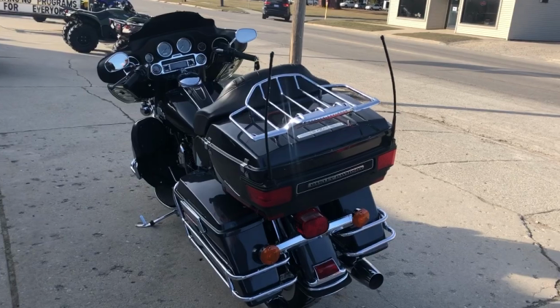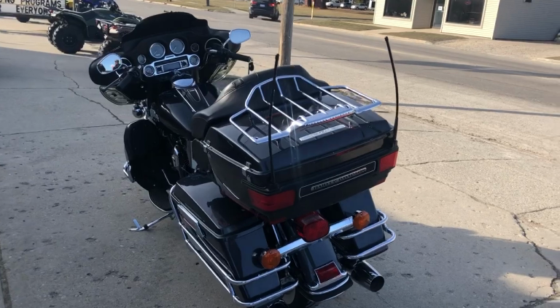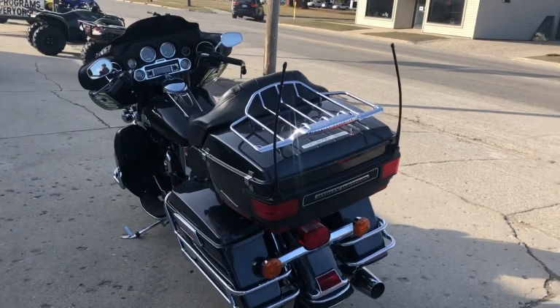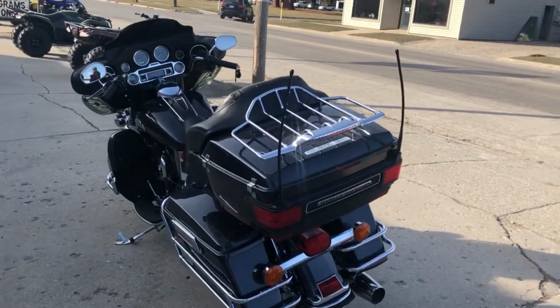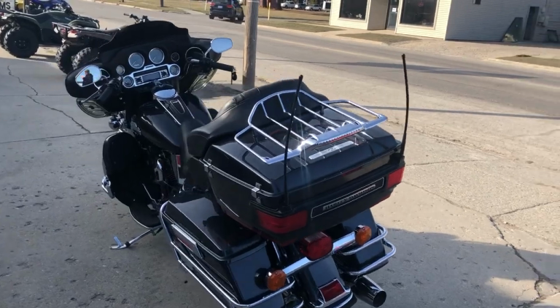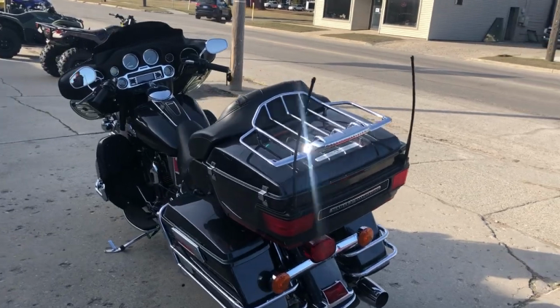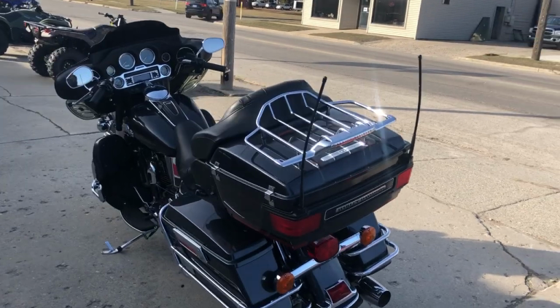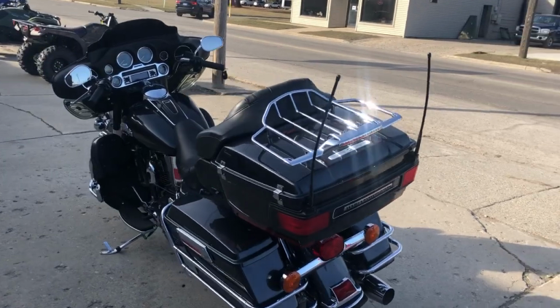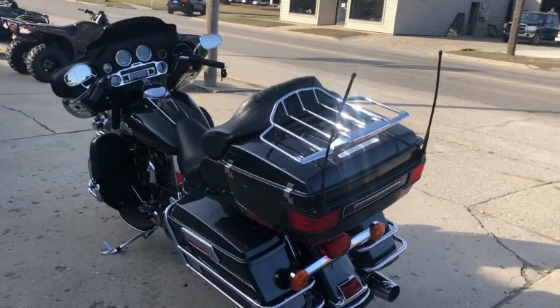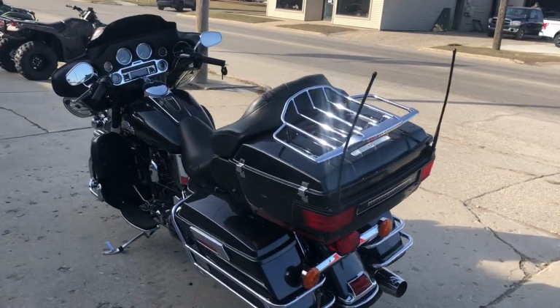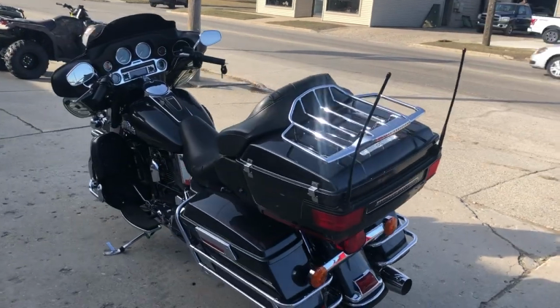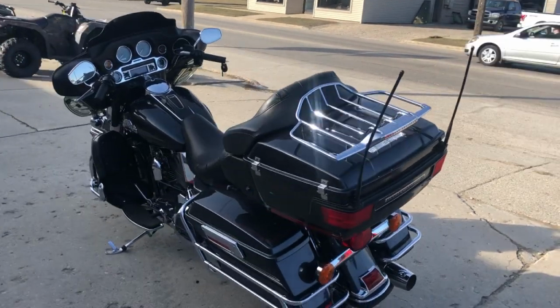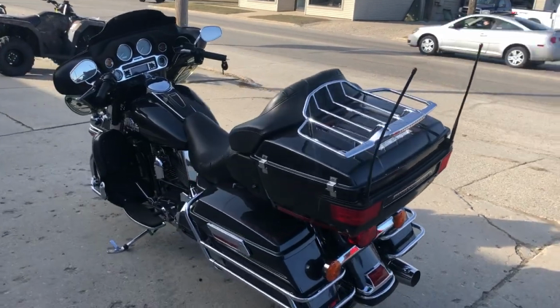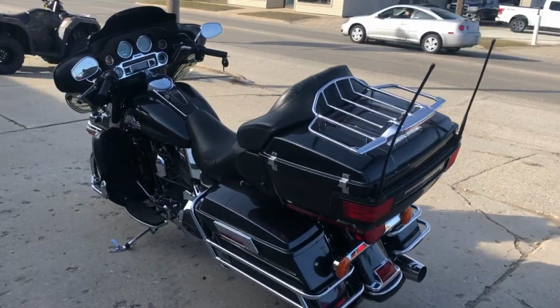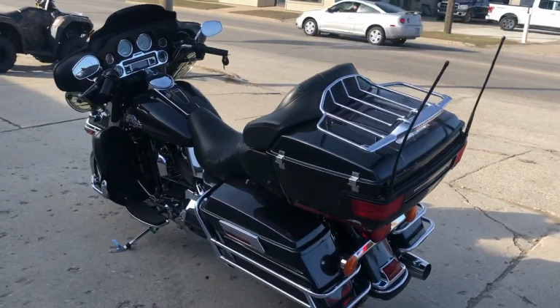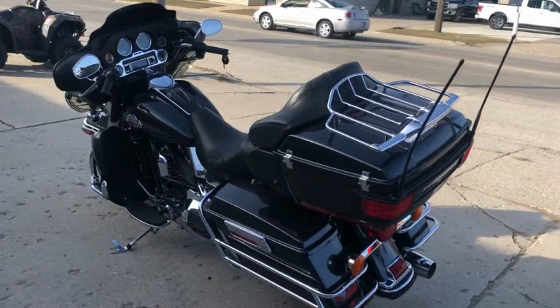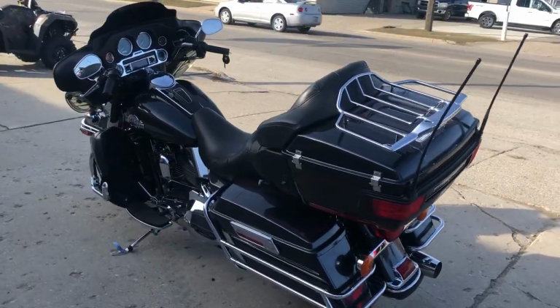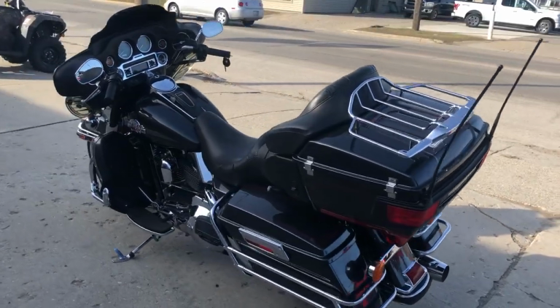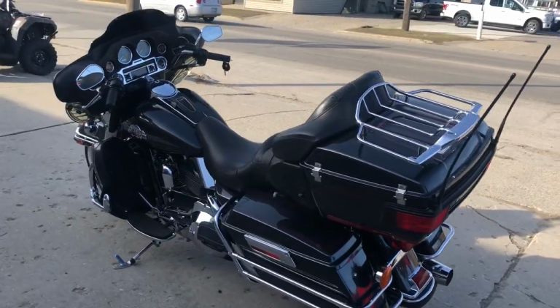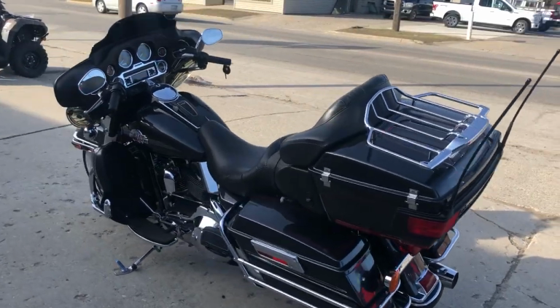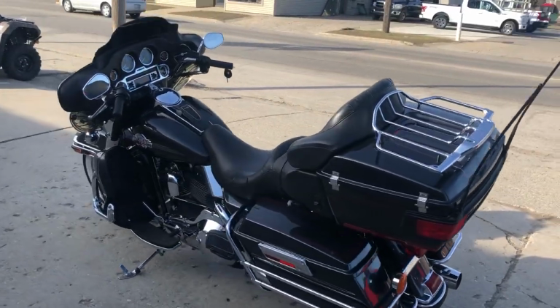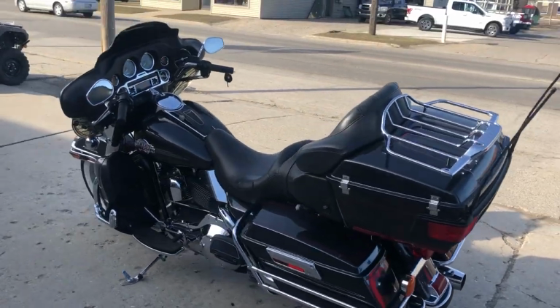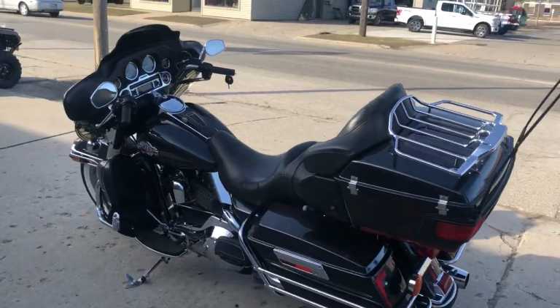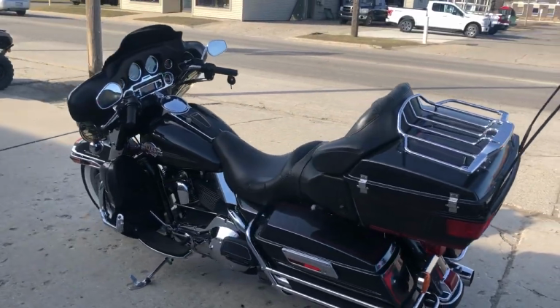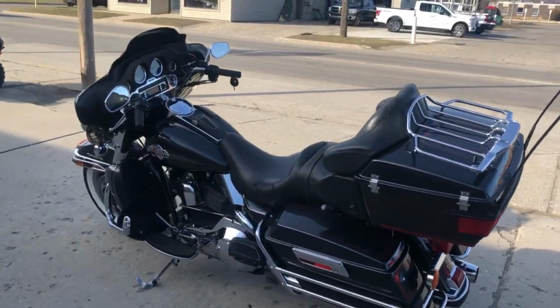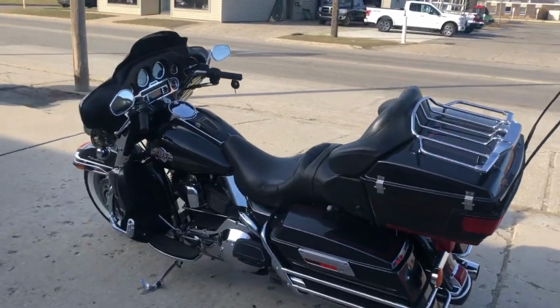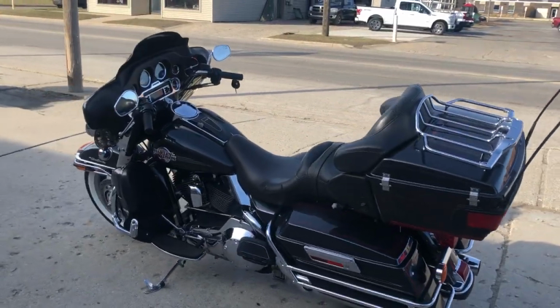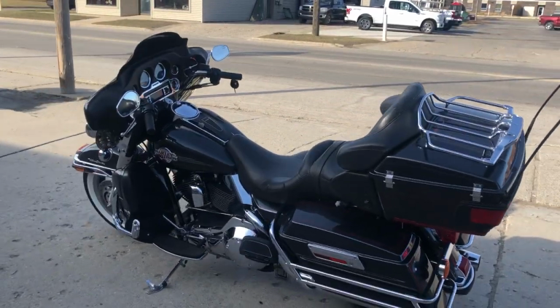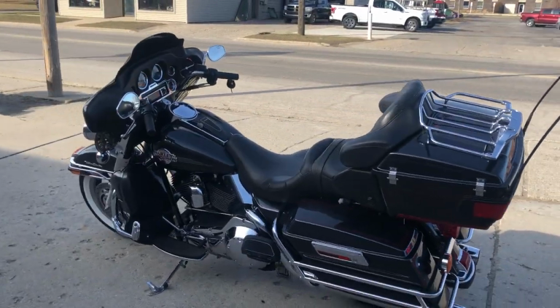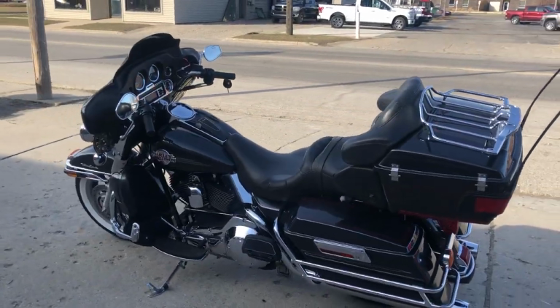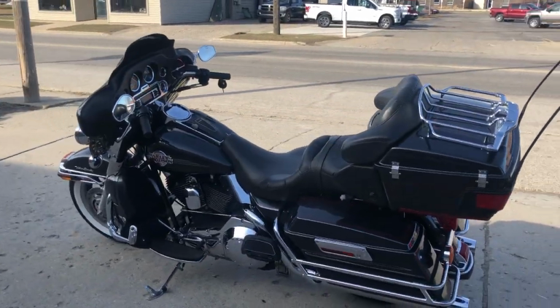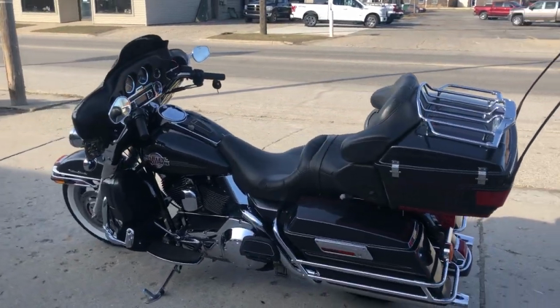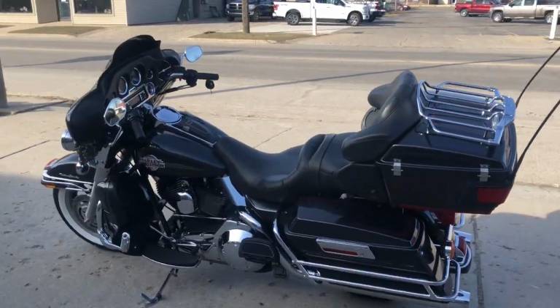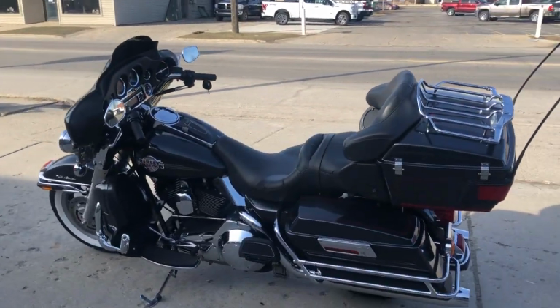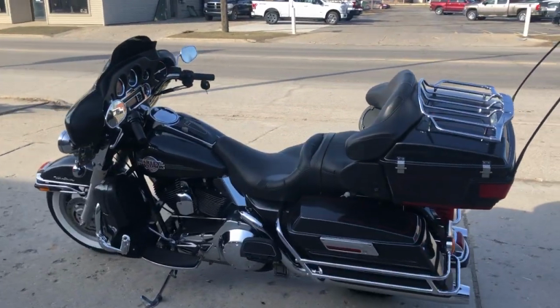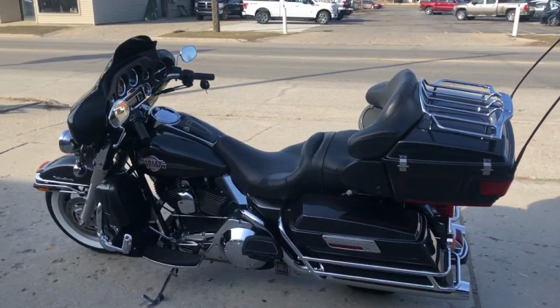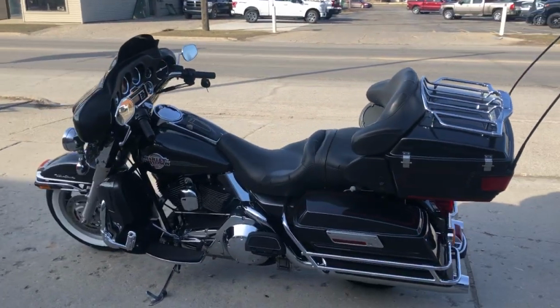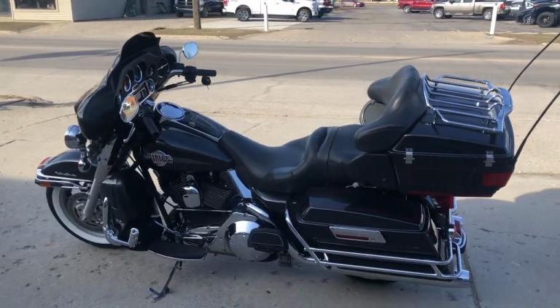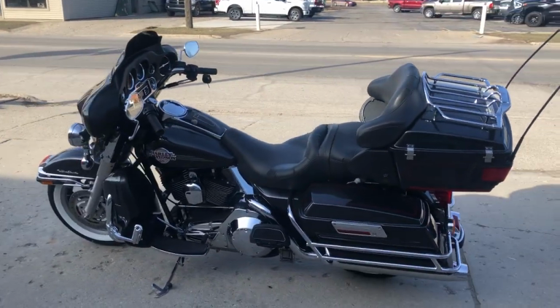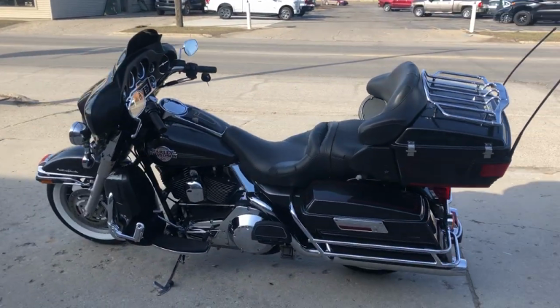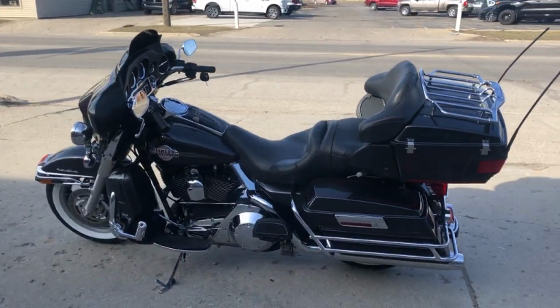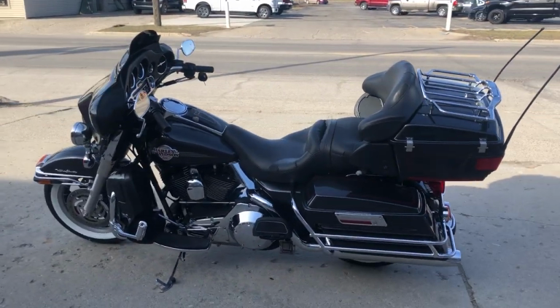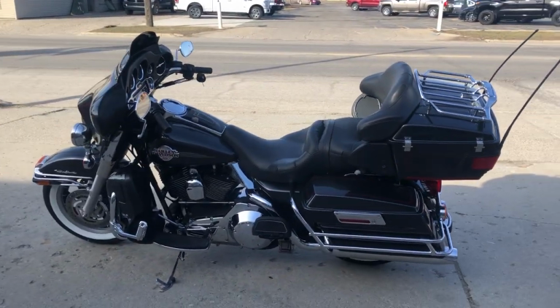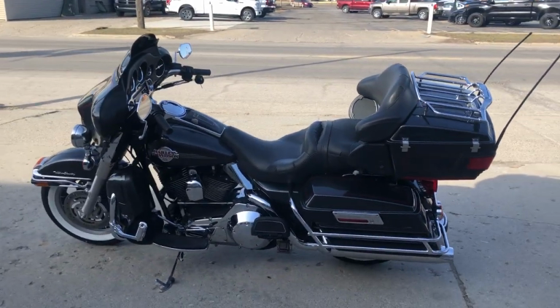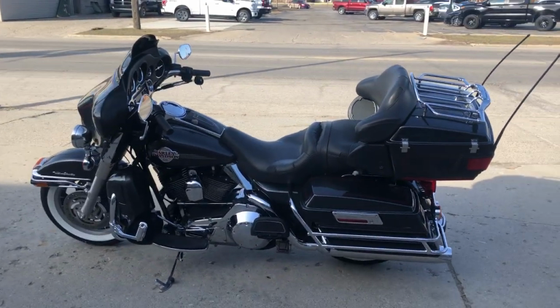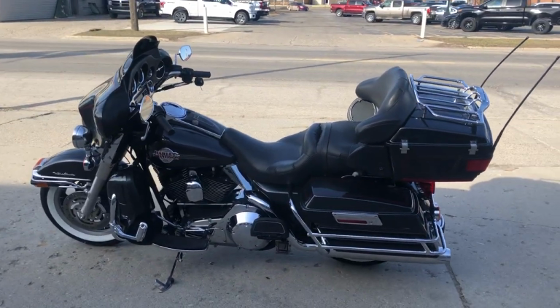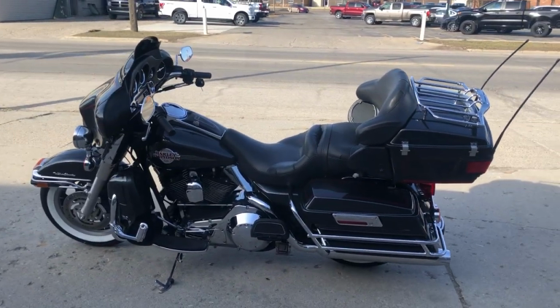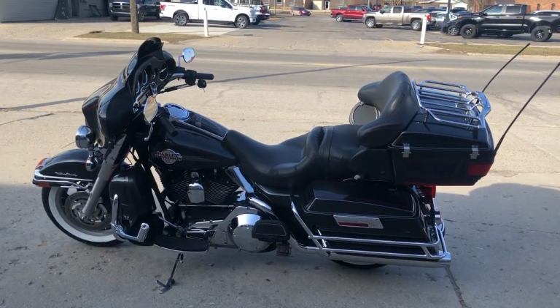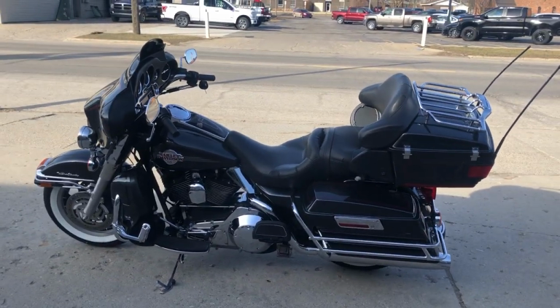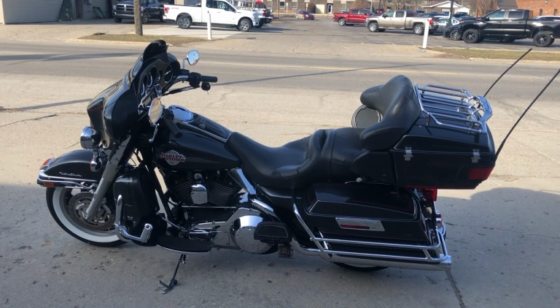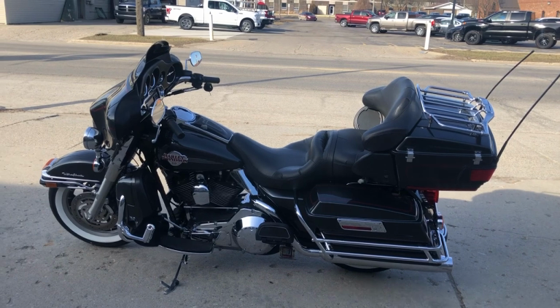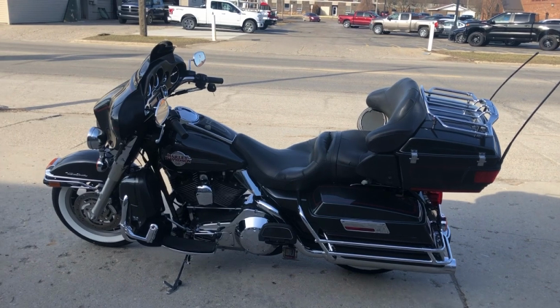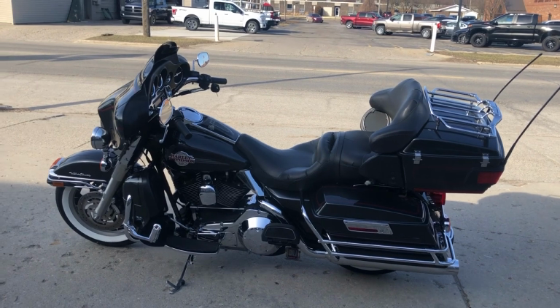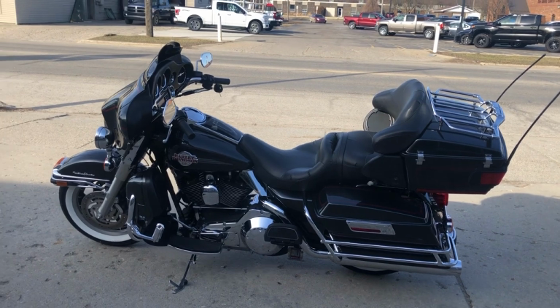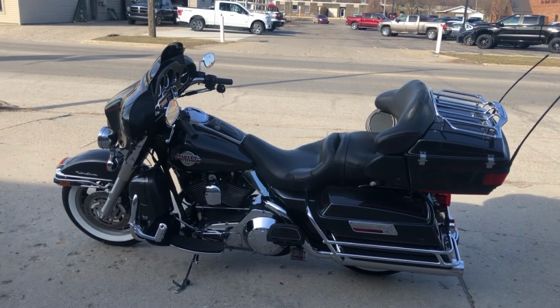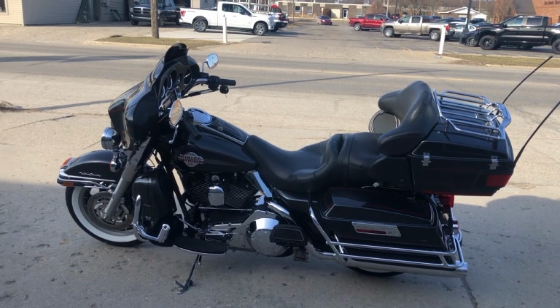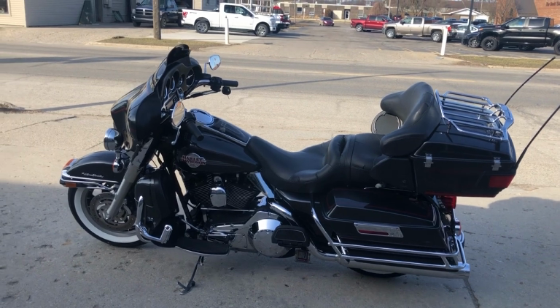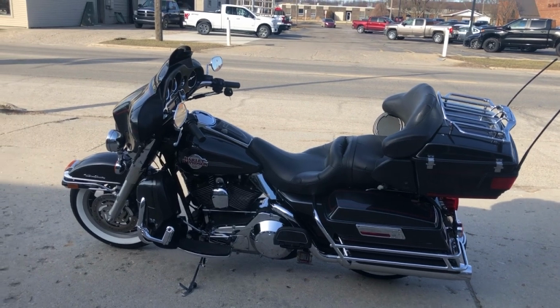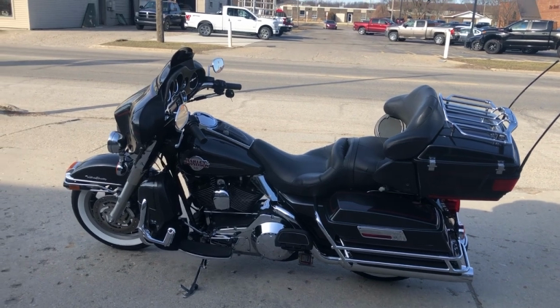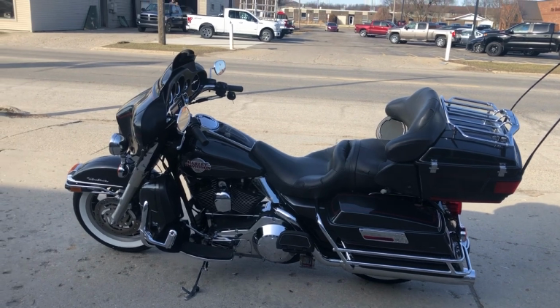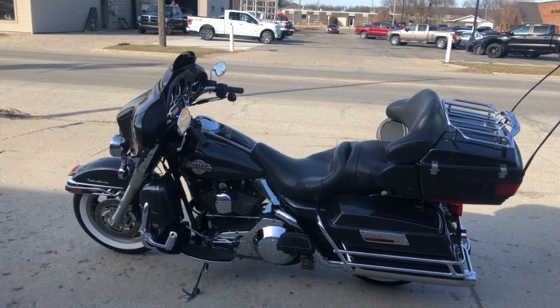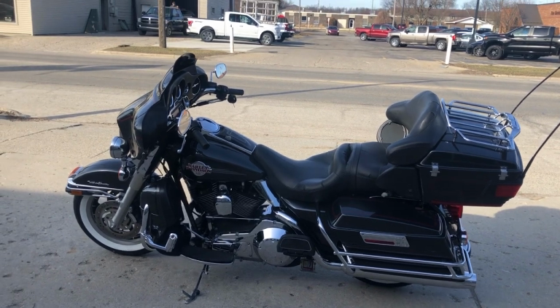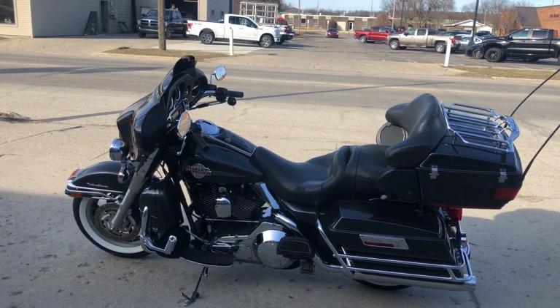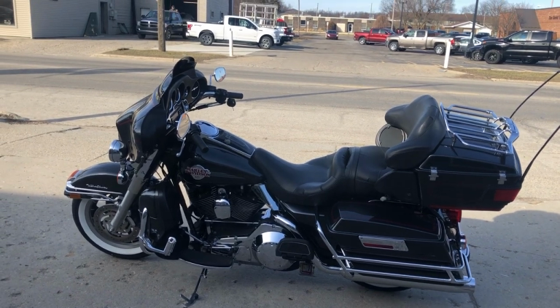Just serviced at the dealership, inspected, all fluids changed. Bike runs strong, everything works. This one needs nothing.